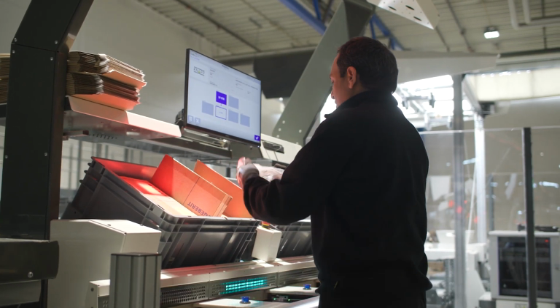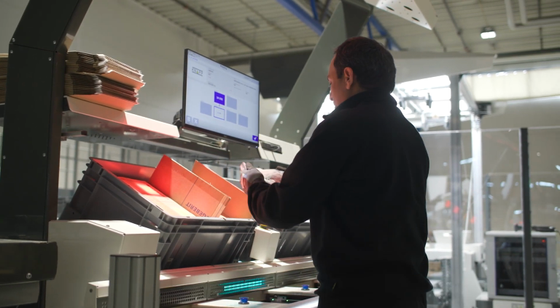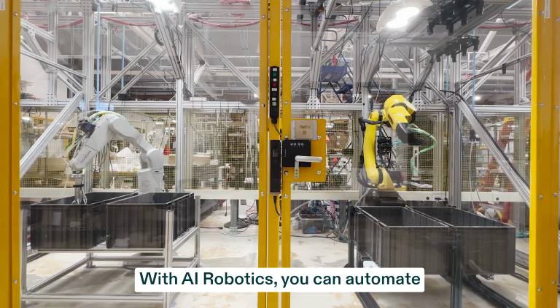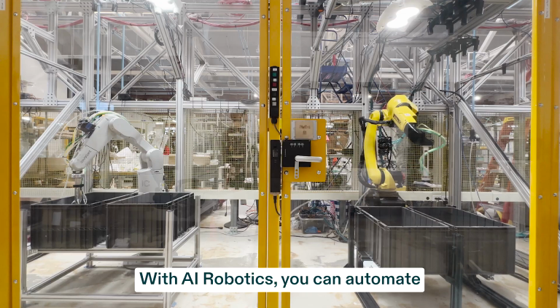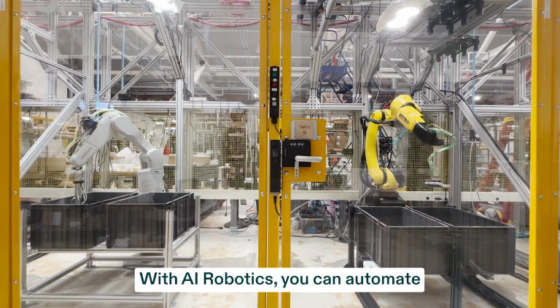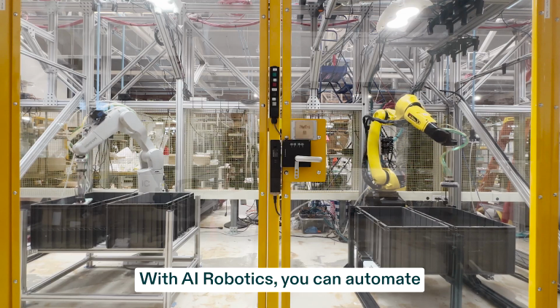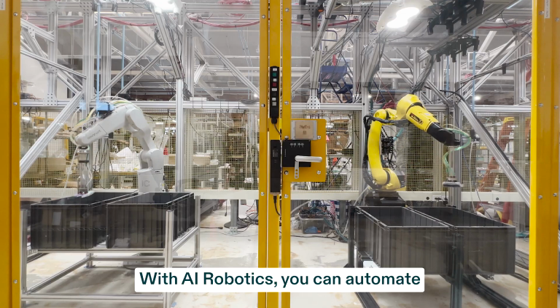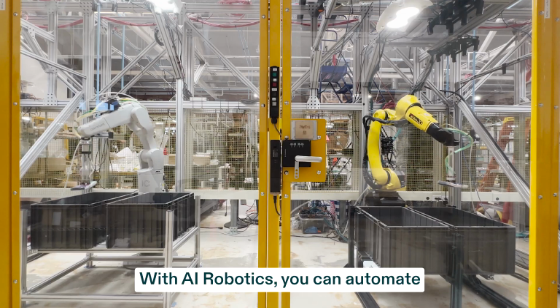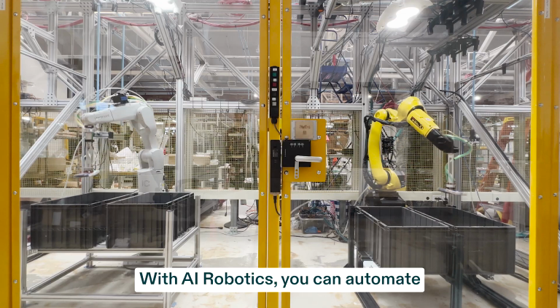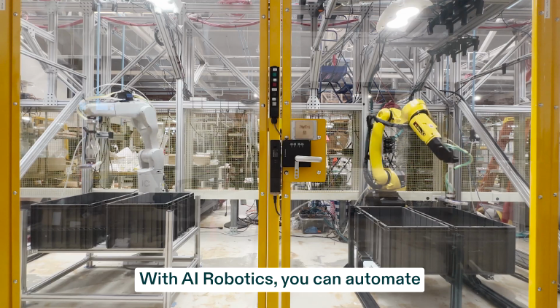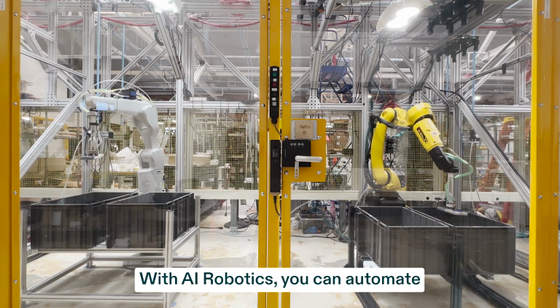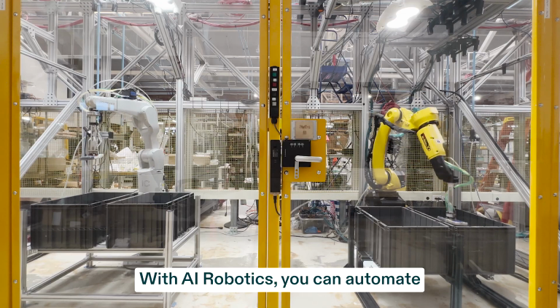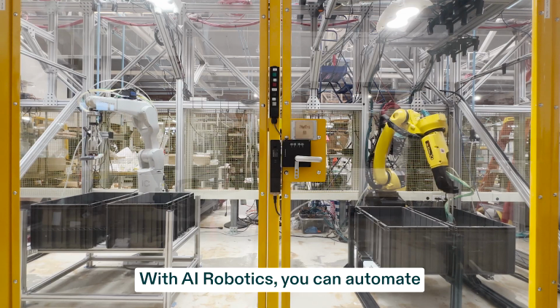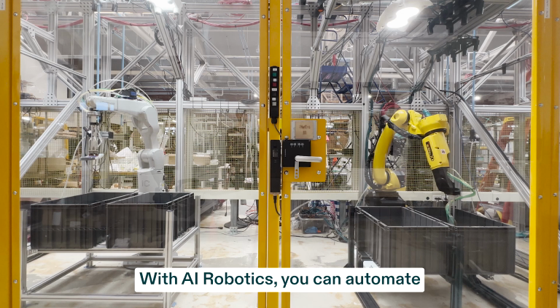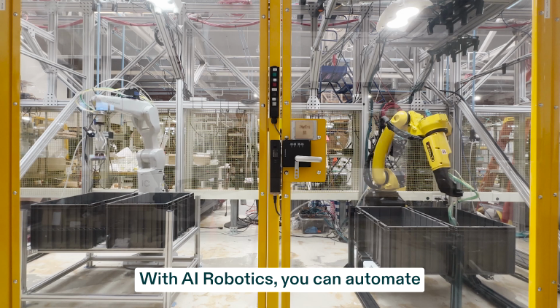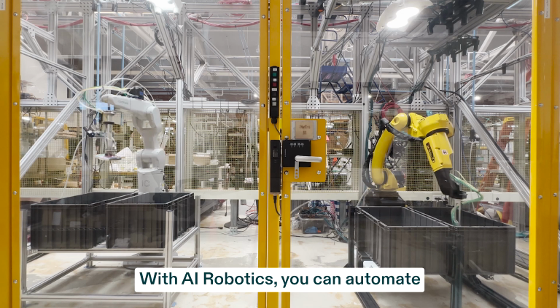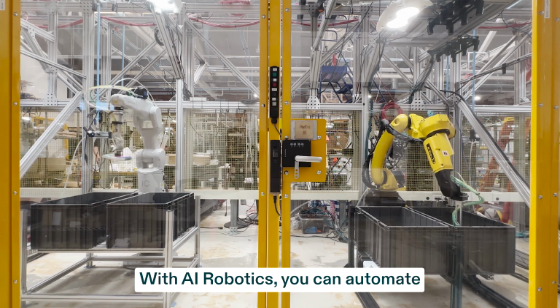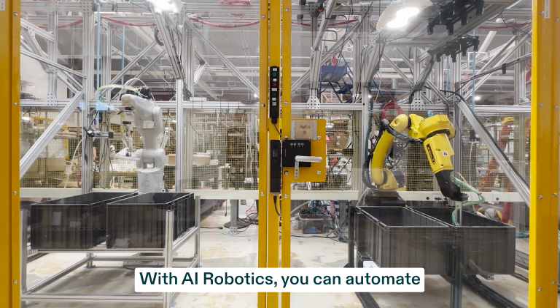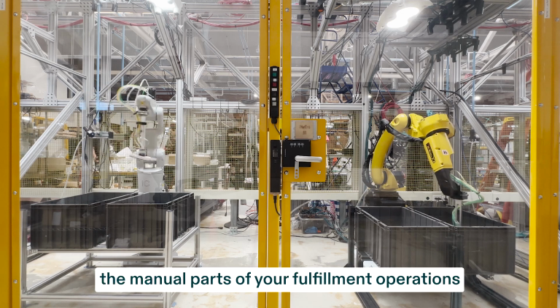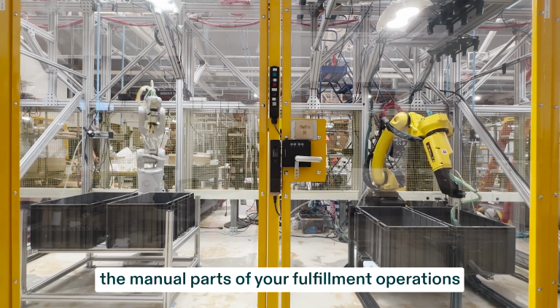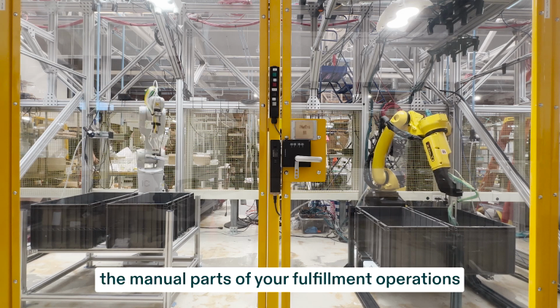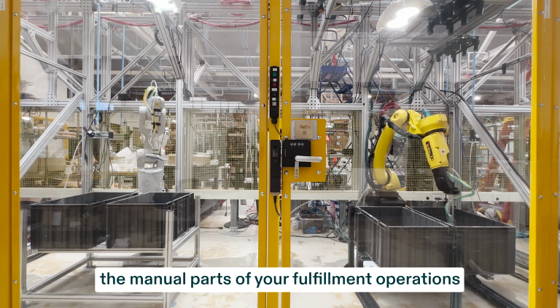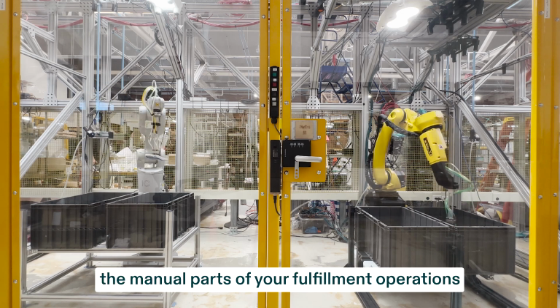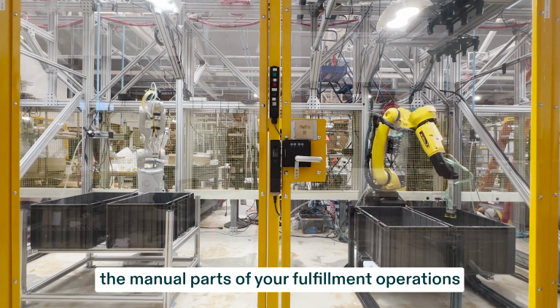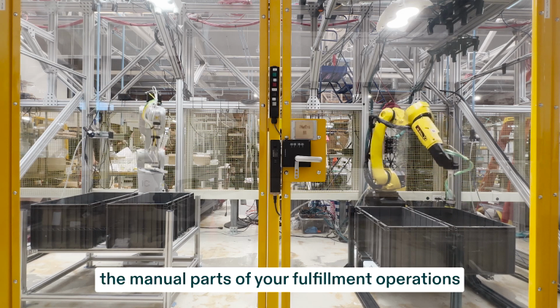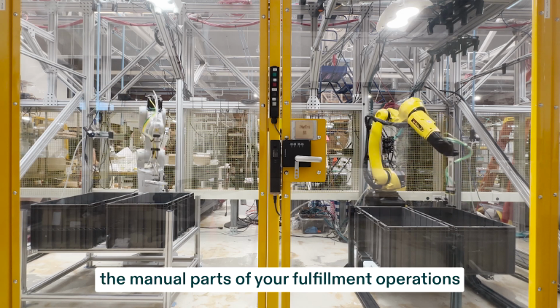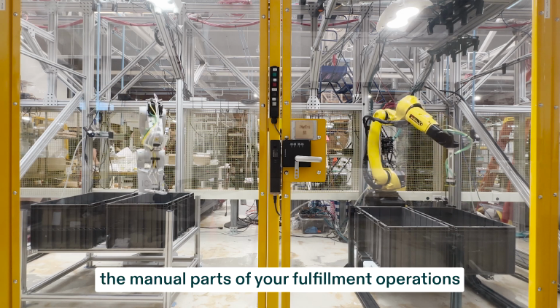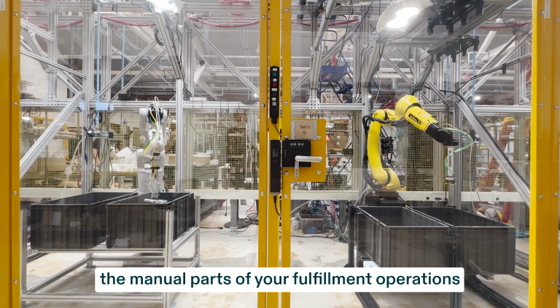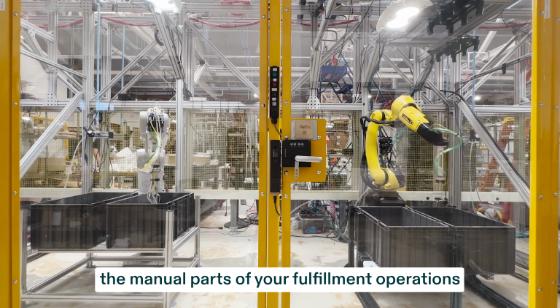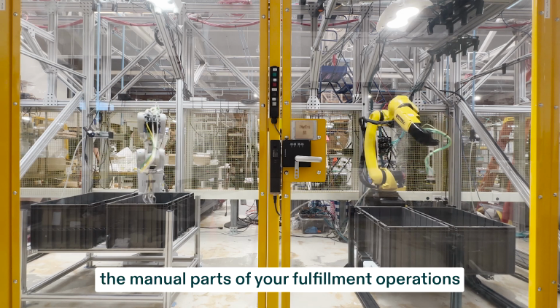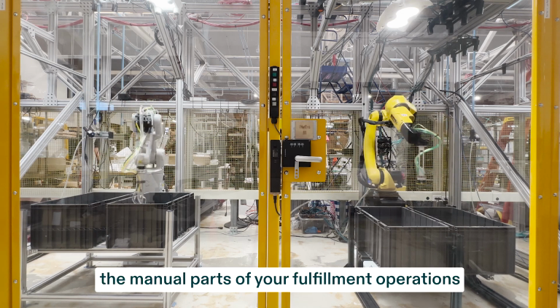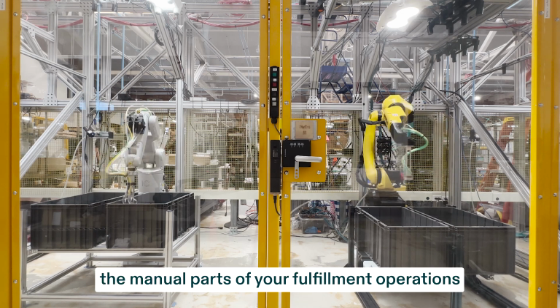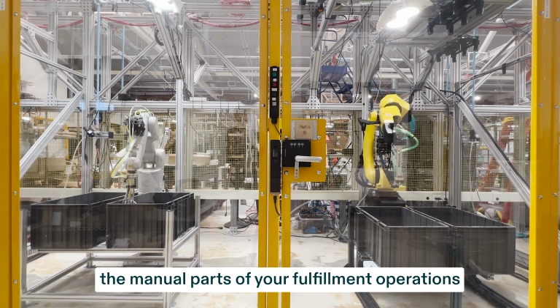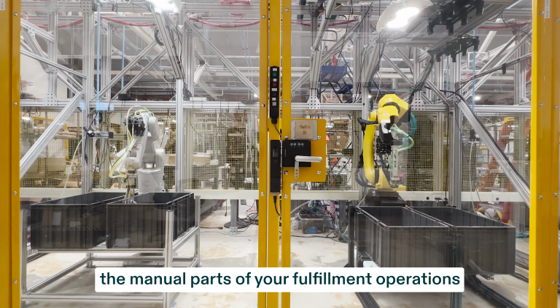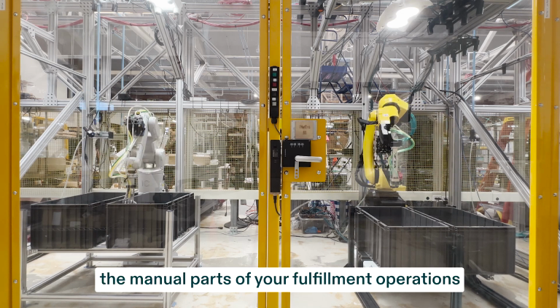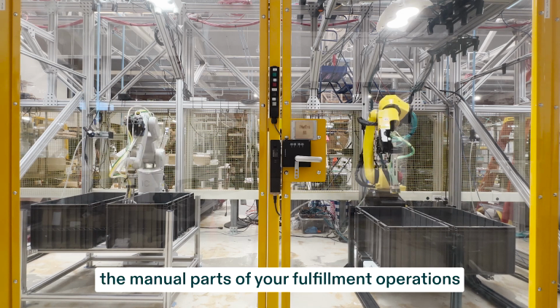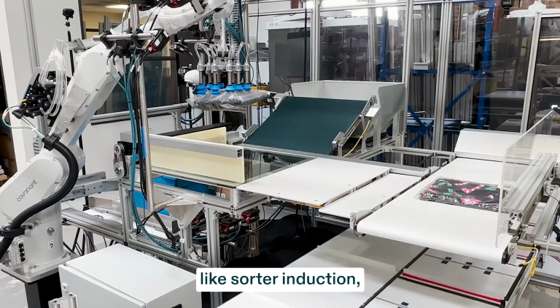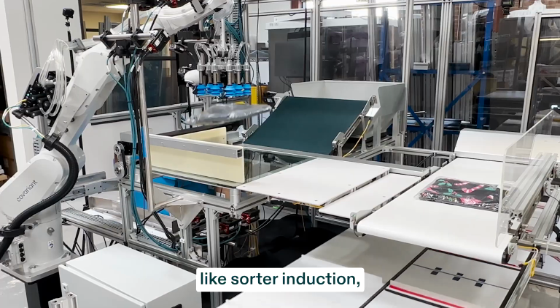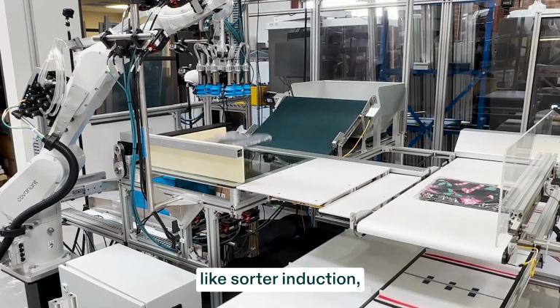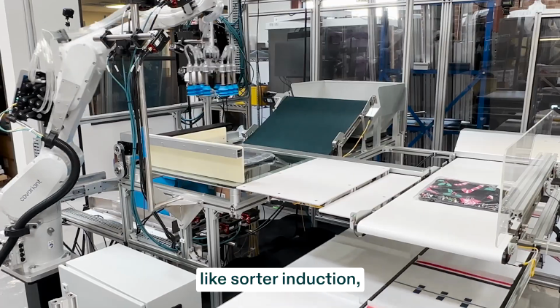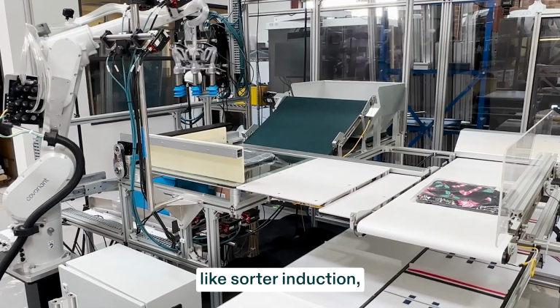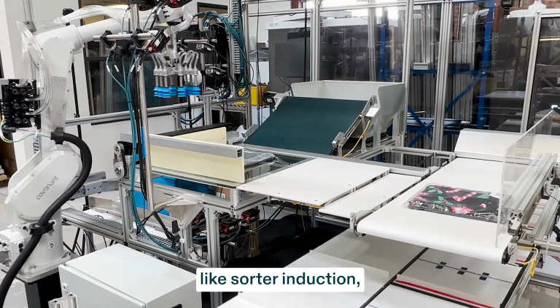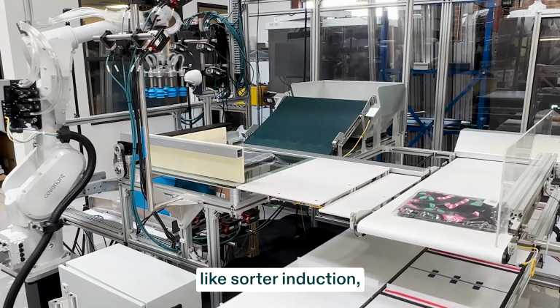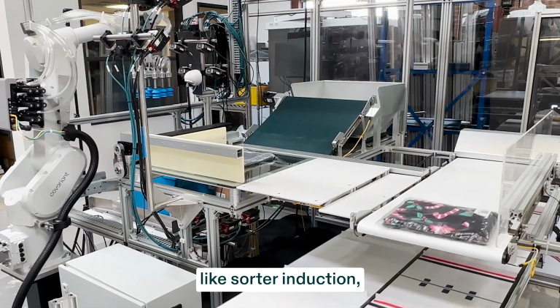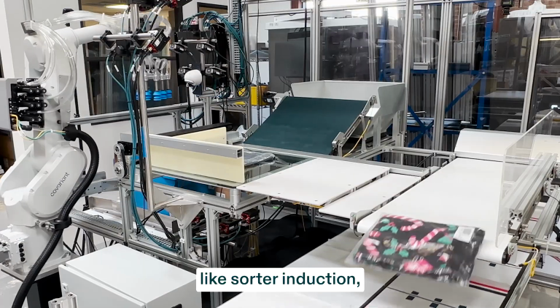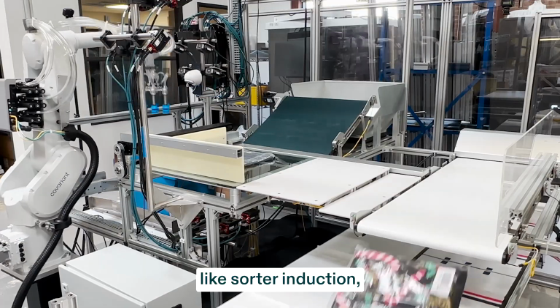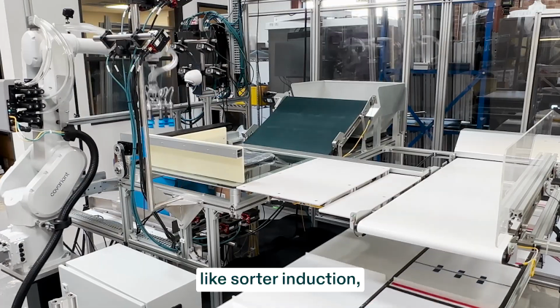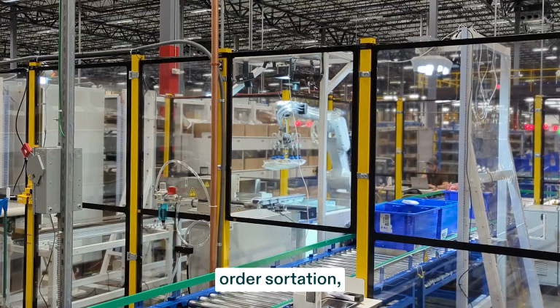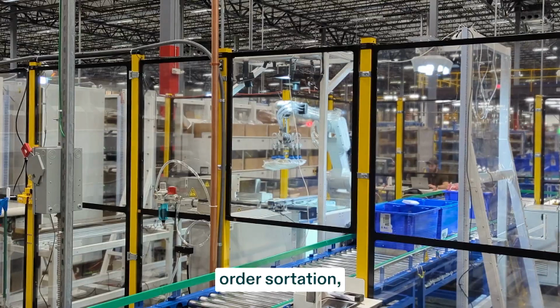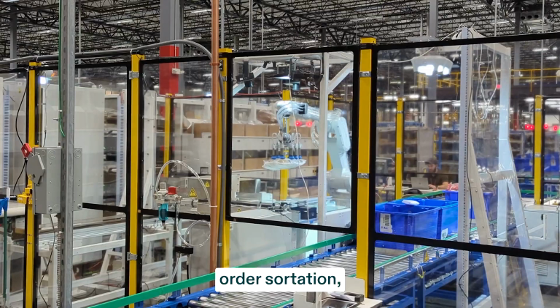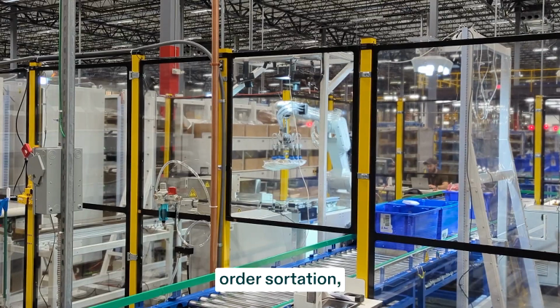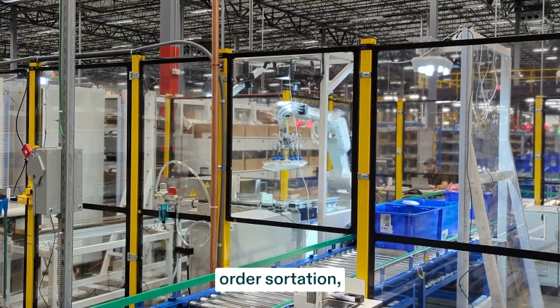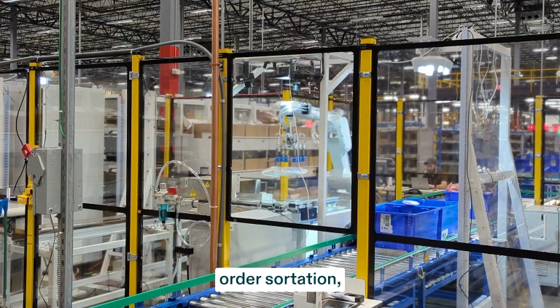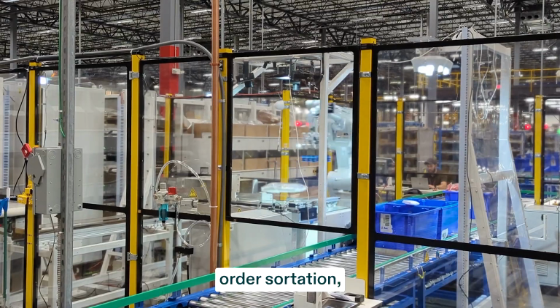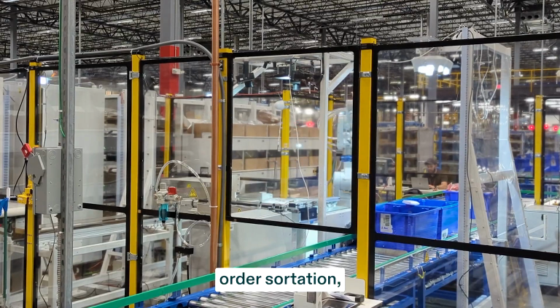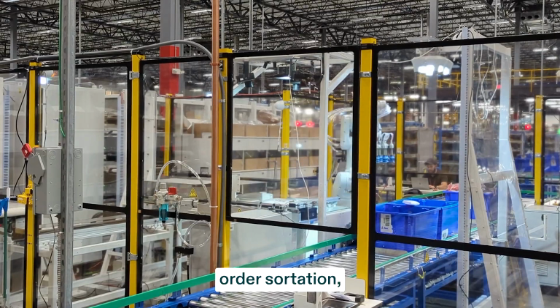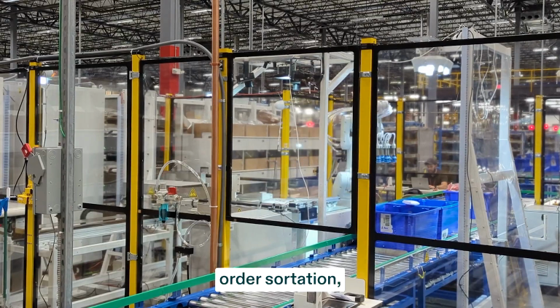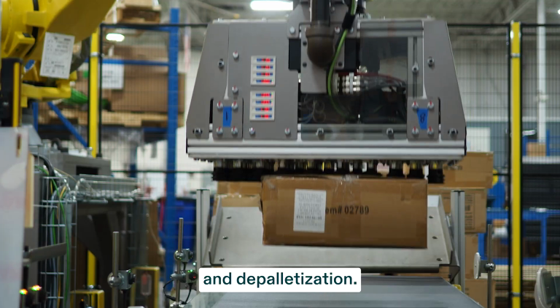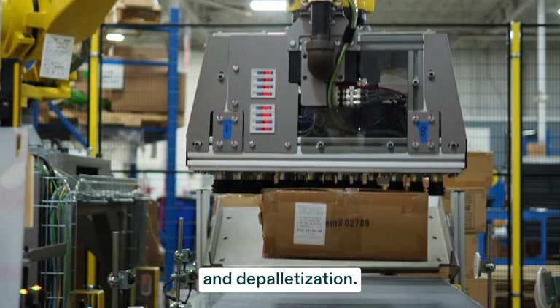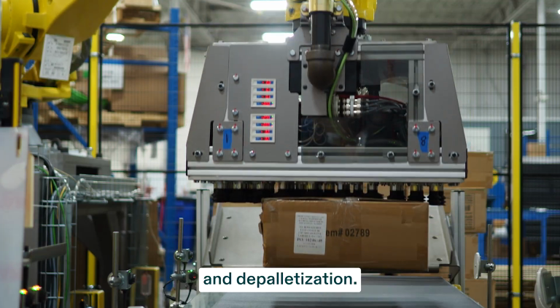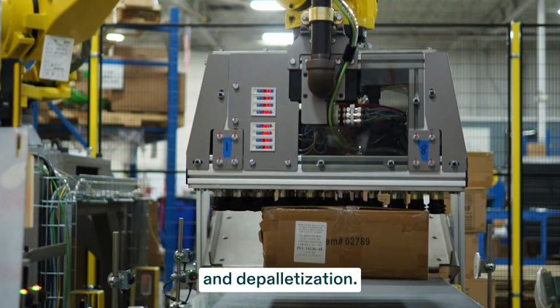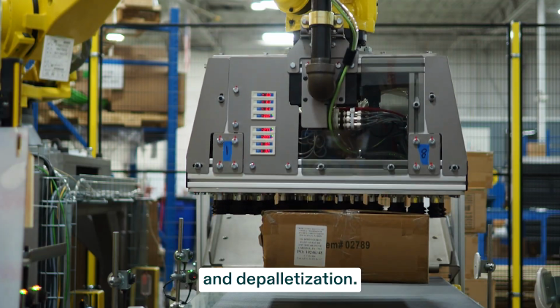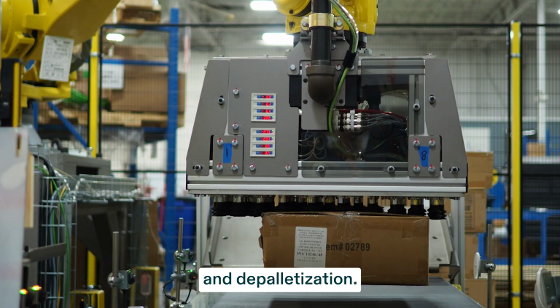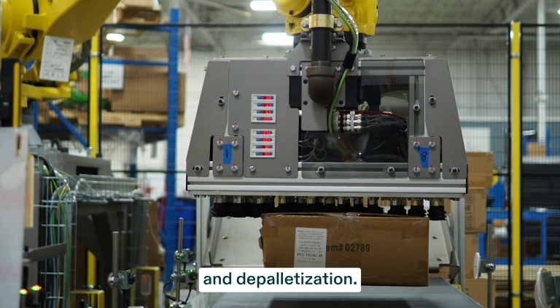With AI Robotics, you can automate the manual parts of your fulfillment operations like sorter induction, order sortation, and depalletization.